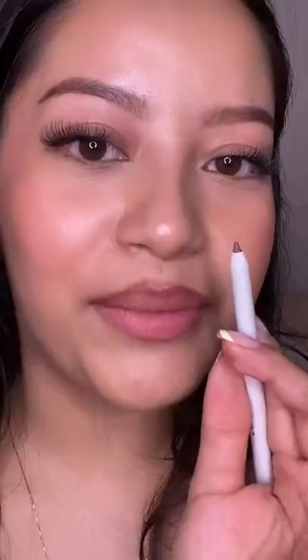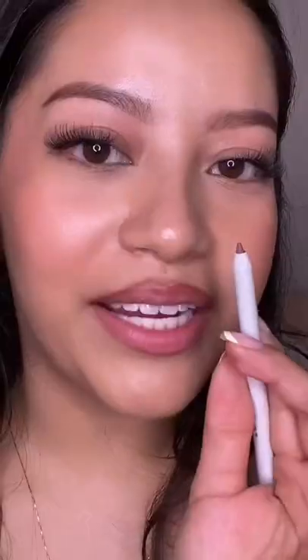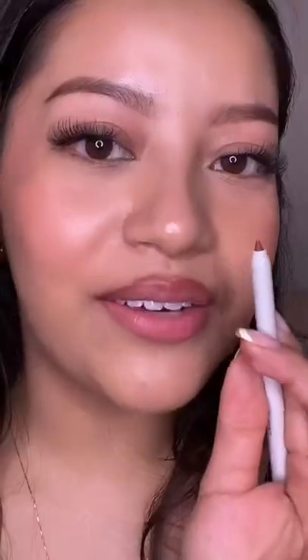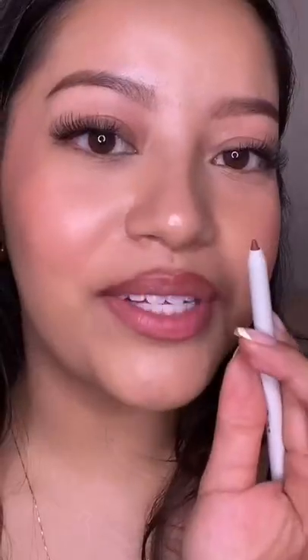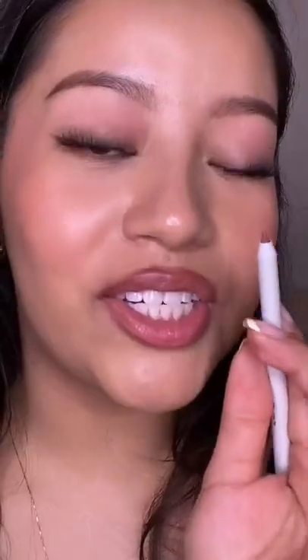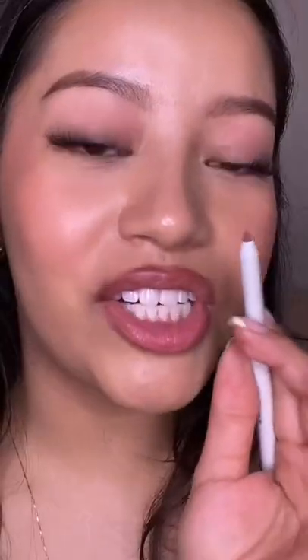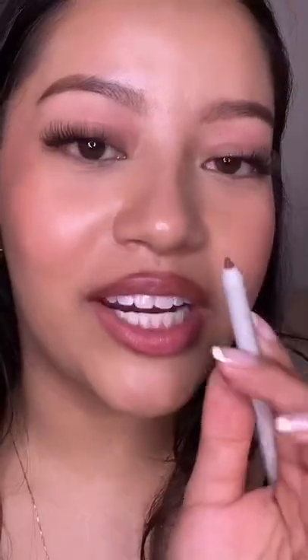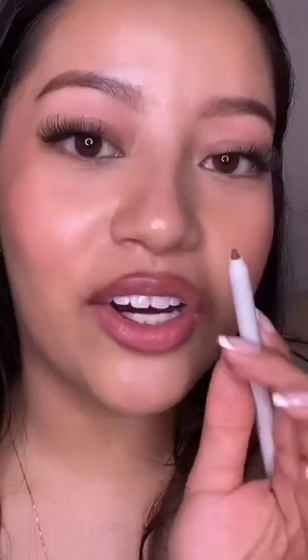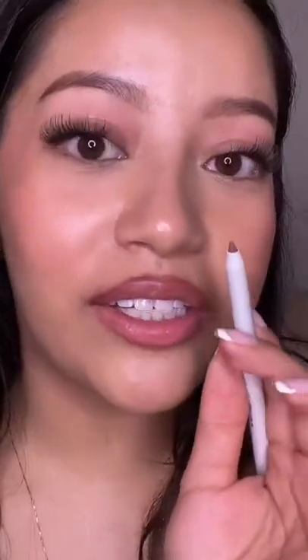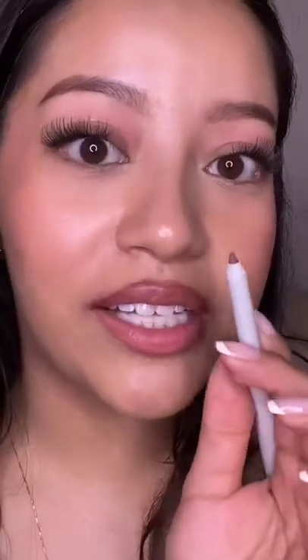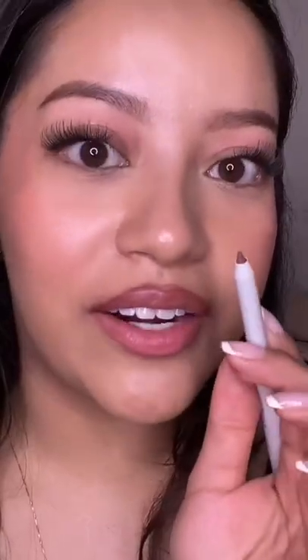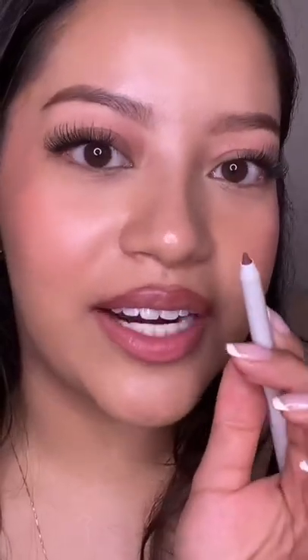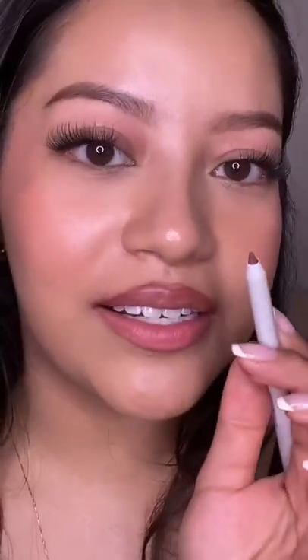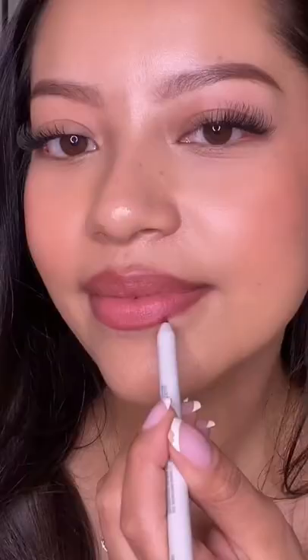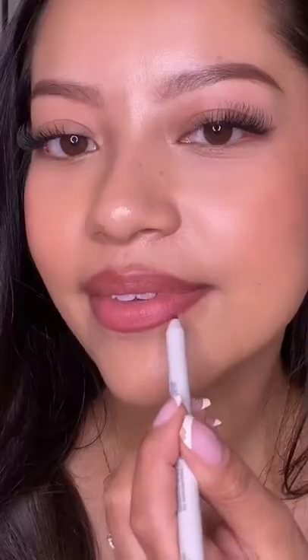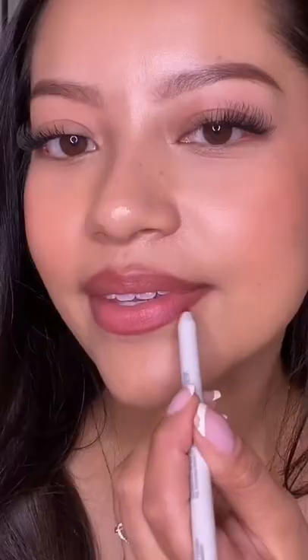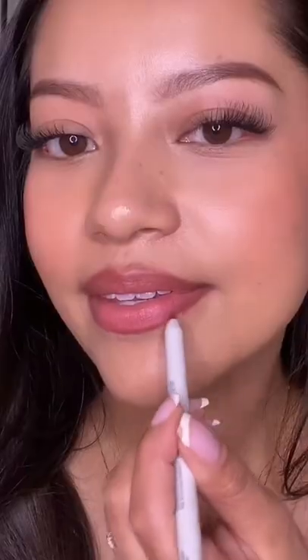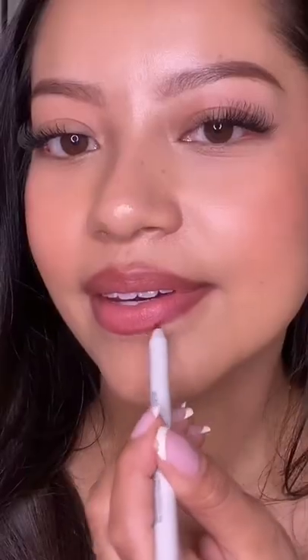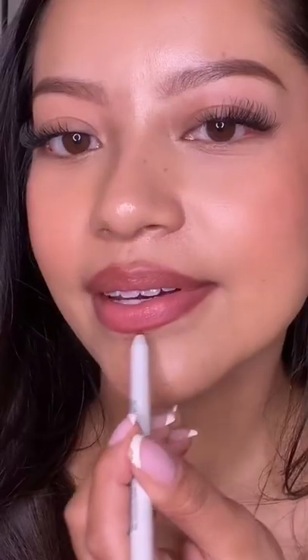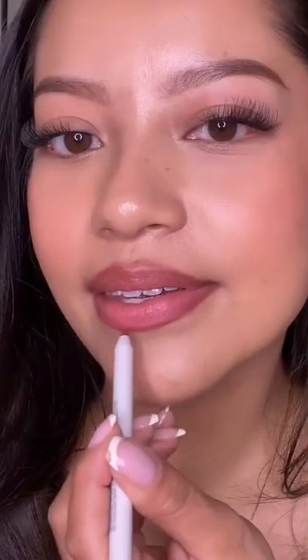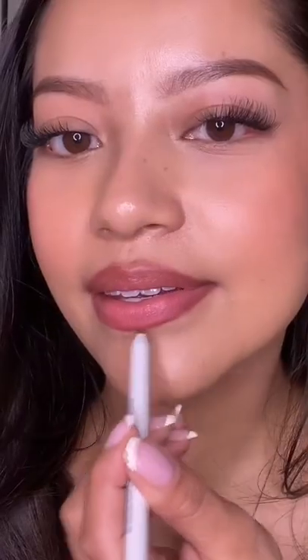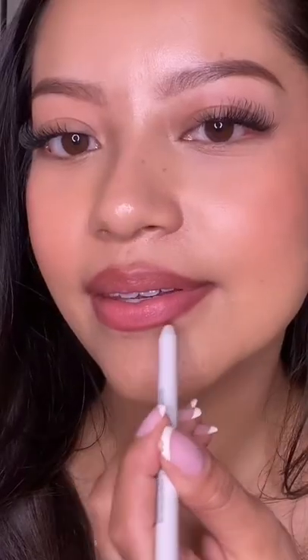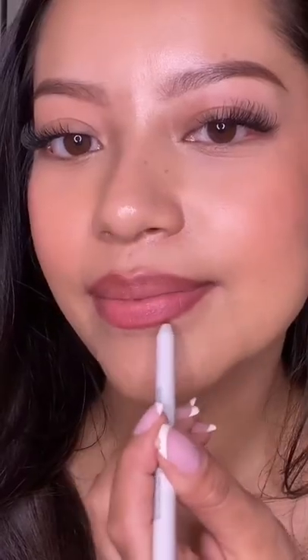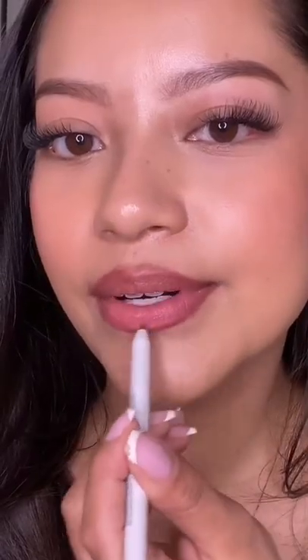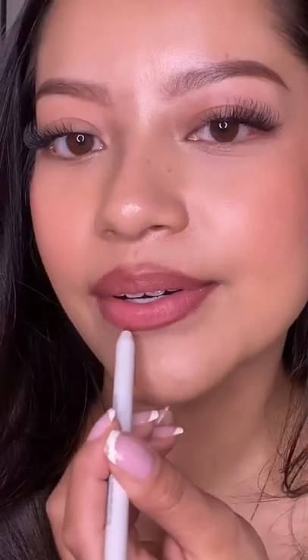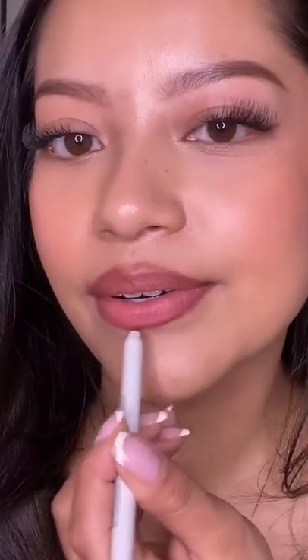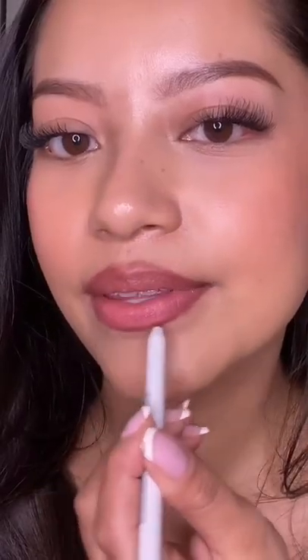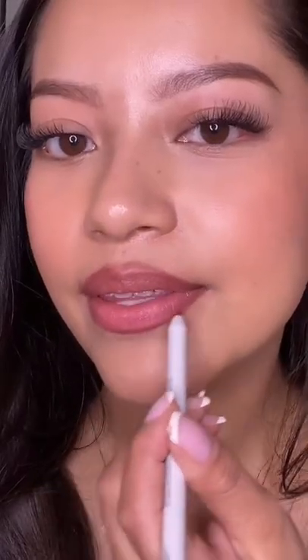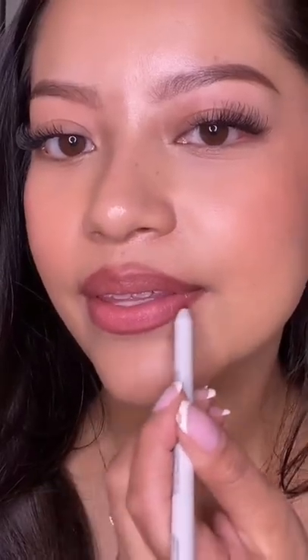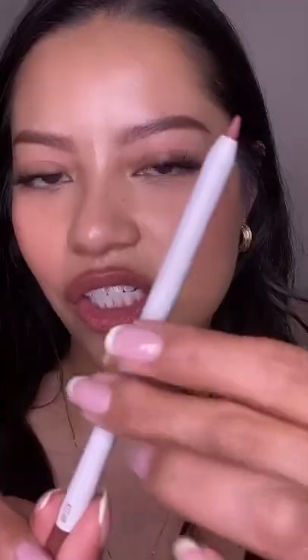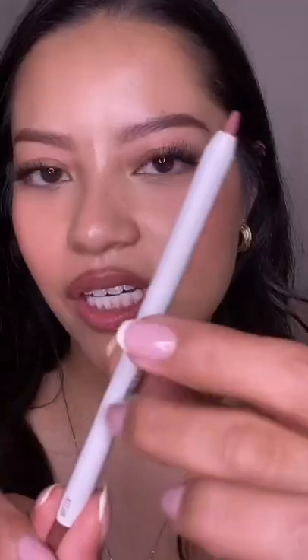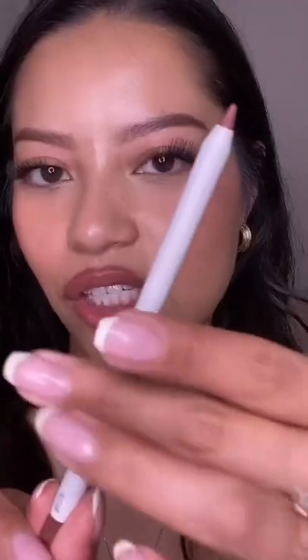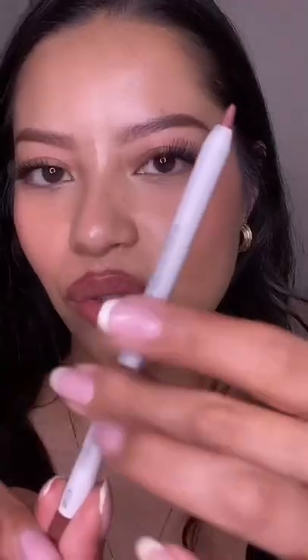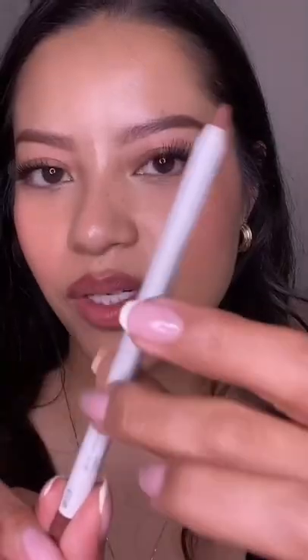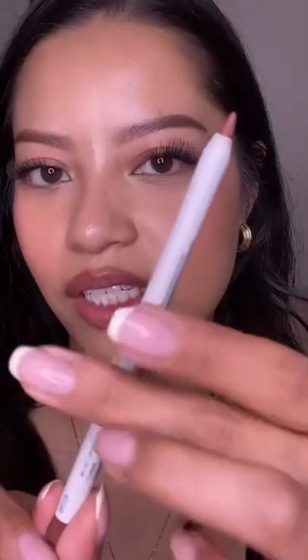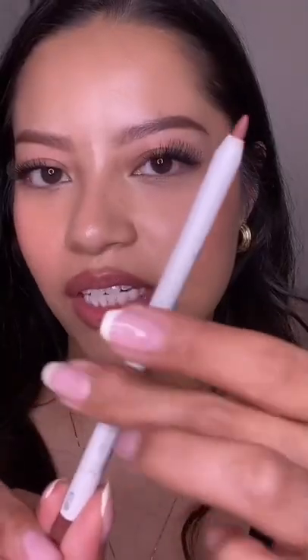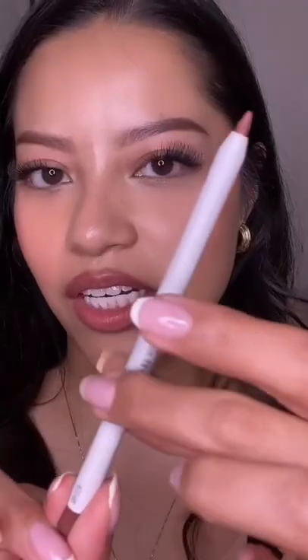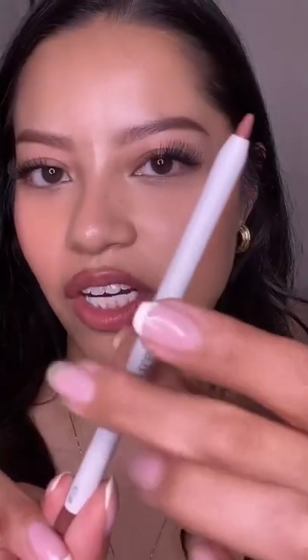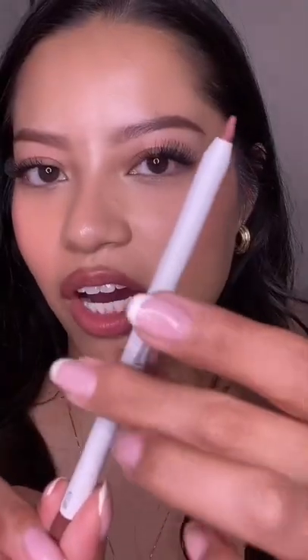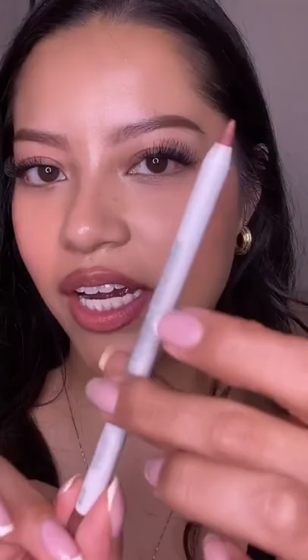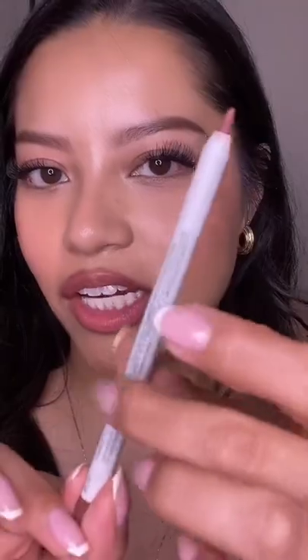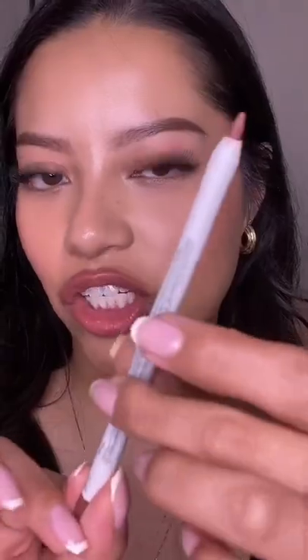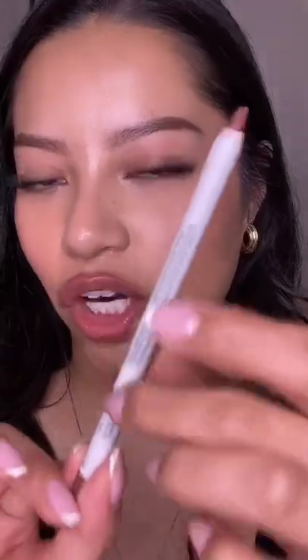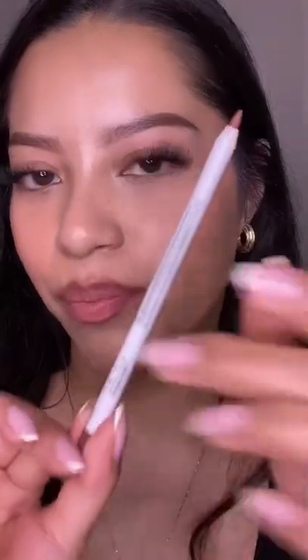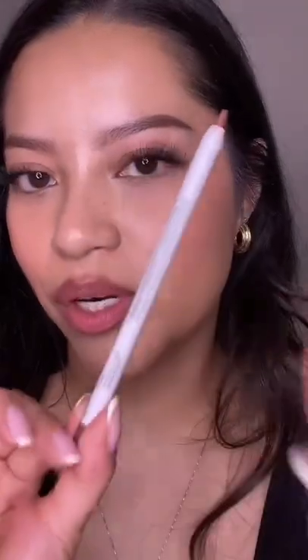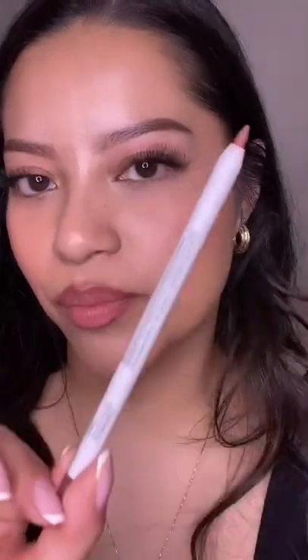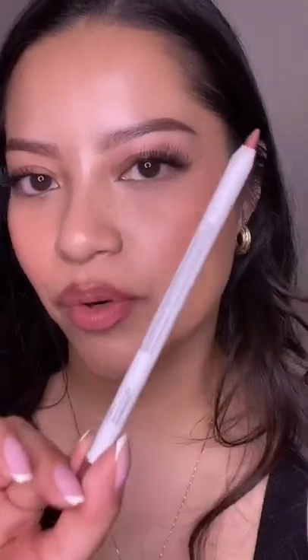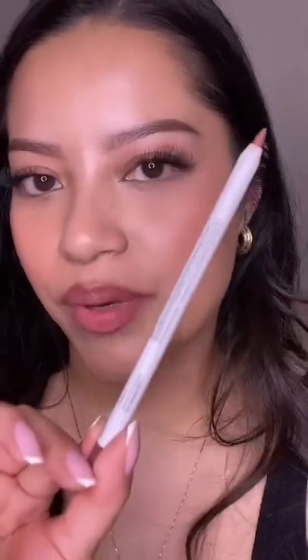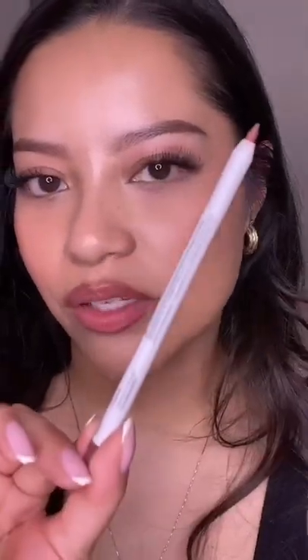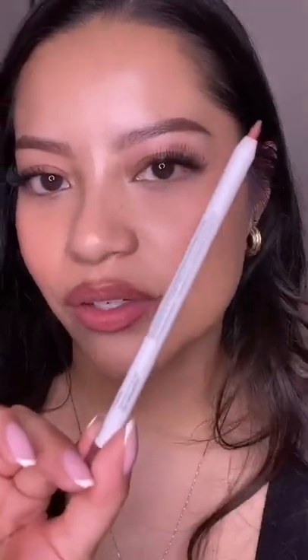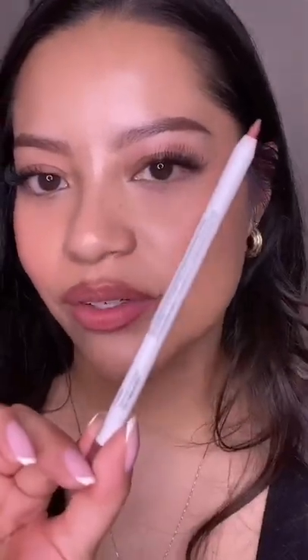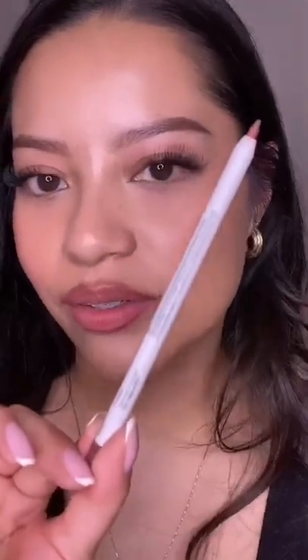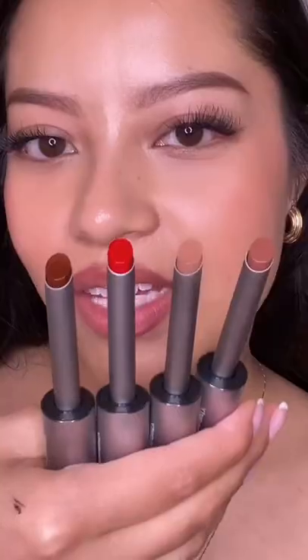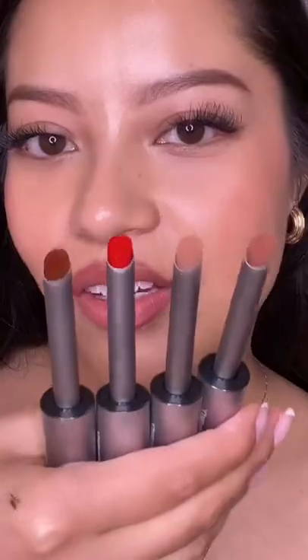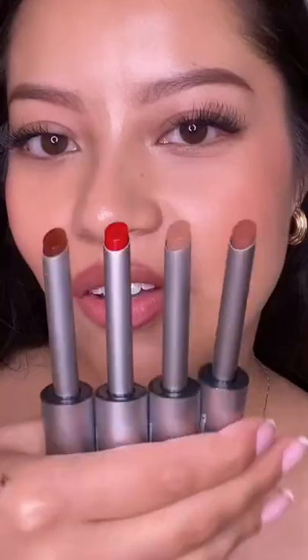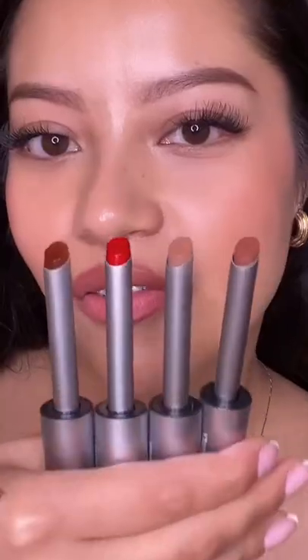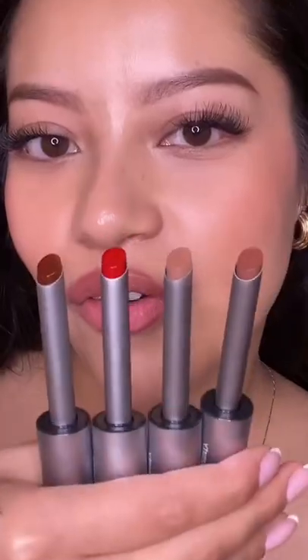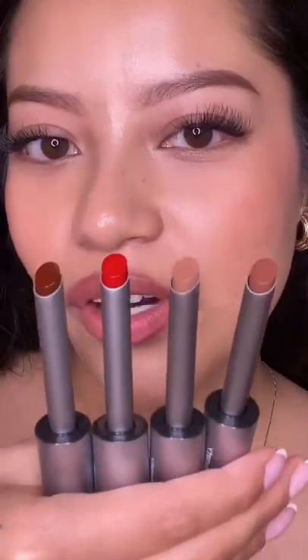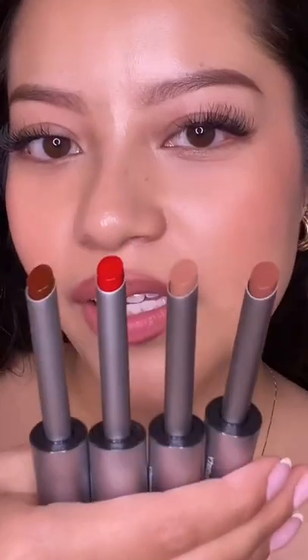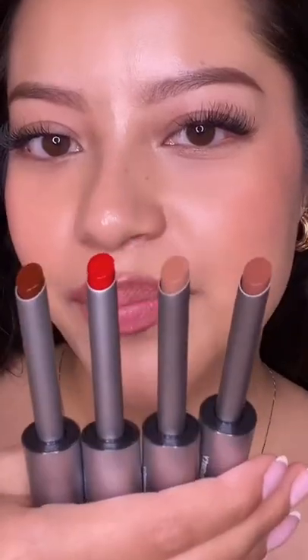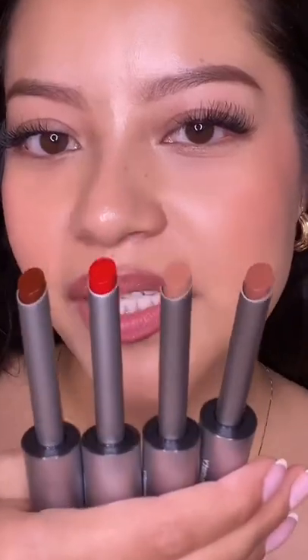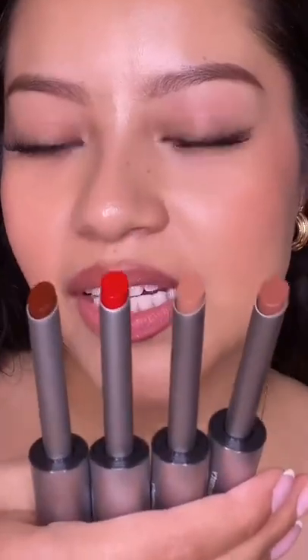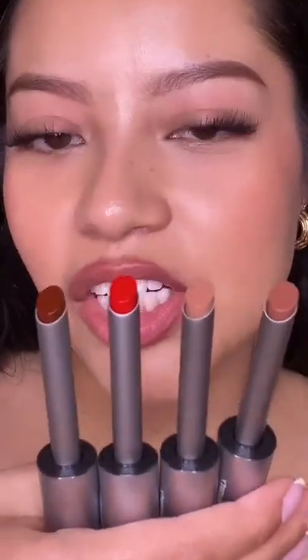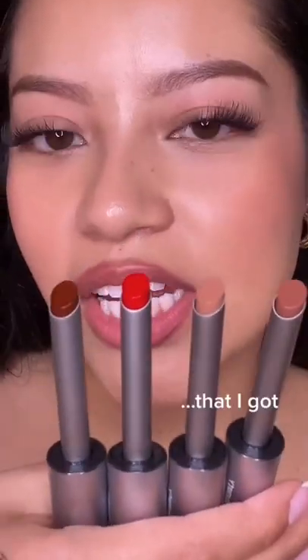These are the four lip liner shades. The packaging really reminds me of the Colourpop lip liners. I'm lining with a shade called Lyrics. It's nice and smooth — actually a twisty, not a sharpenable pencil.